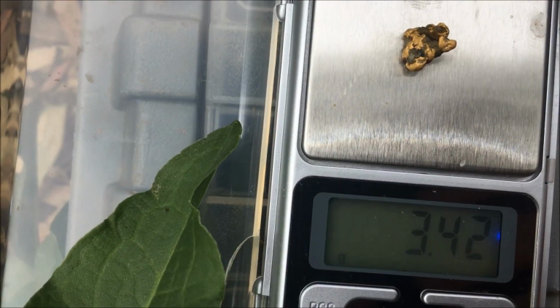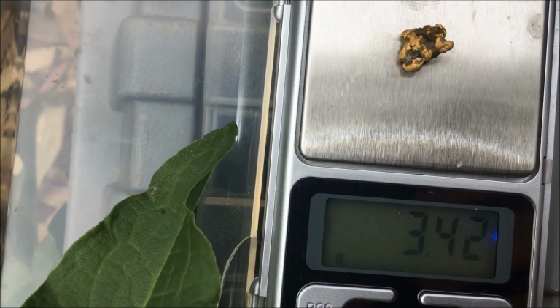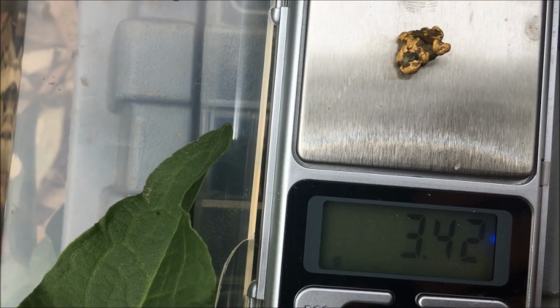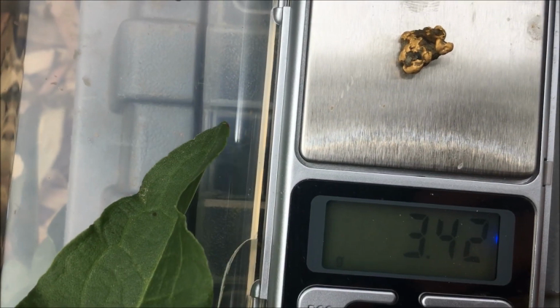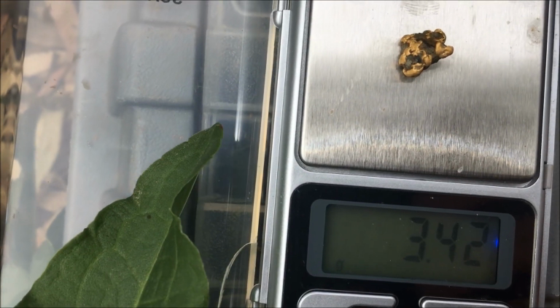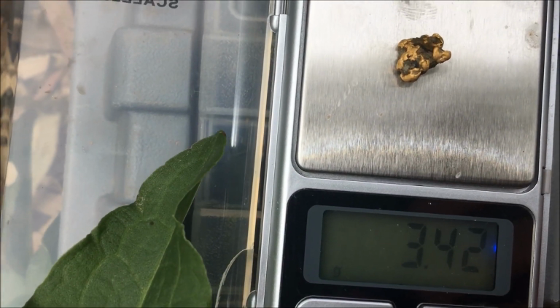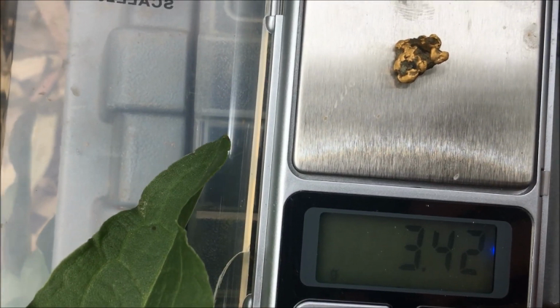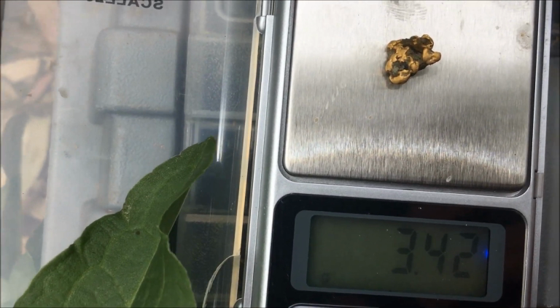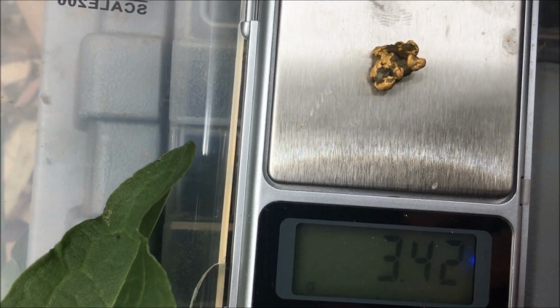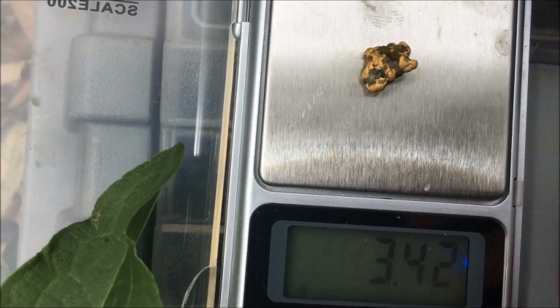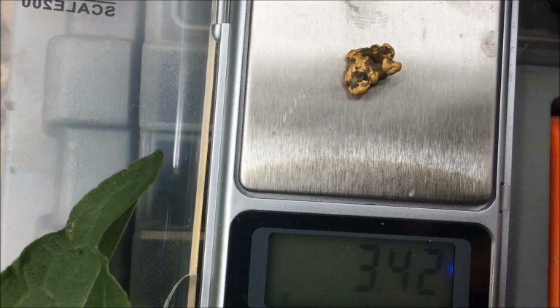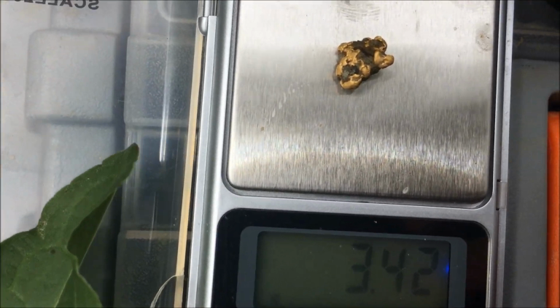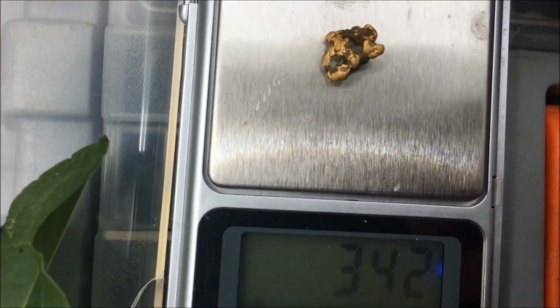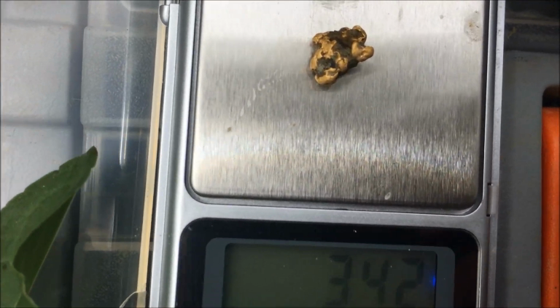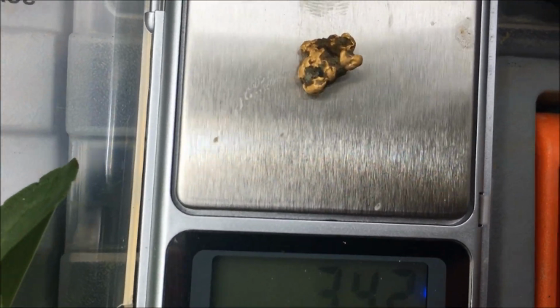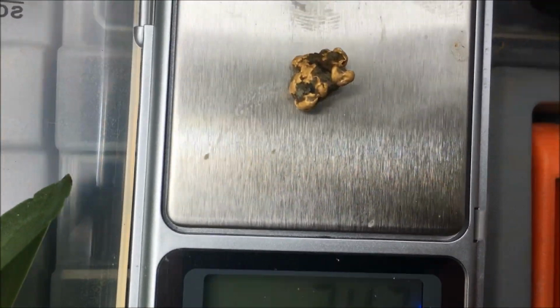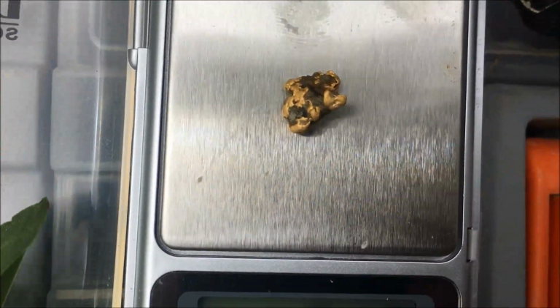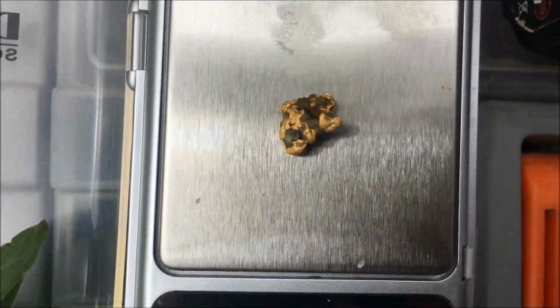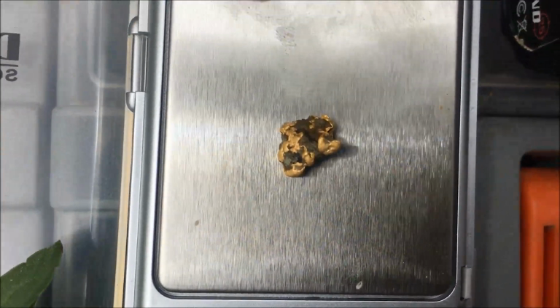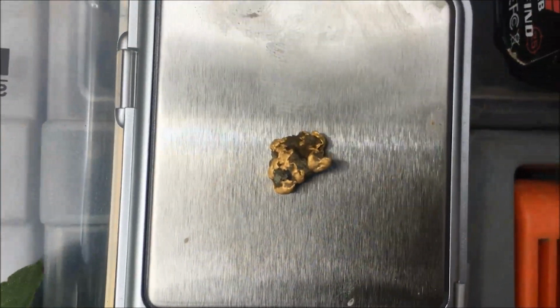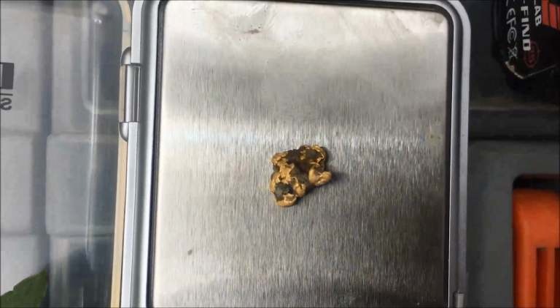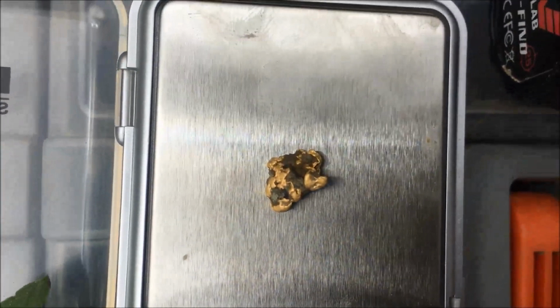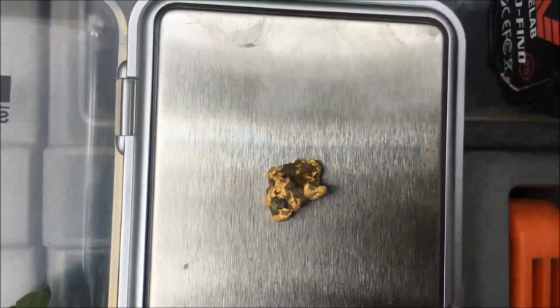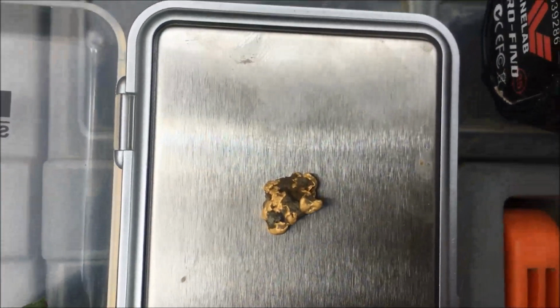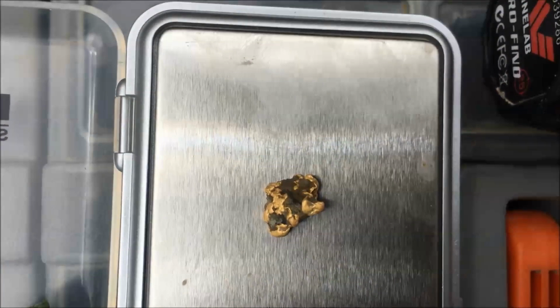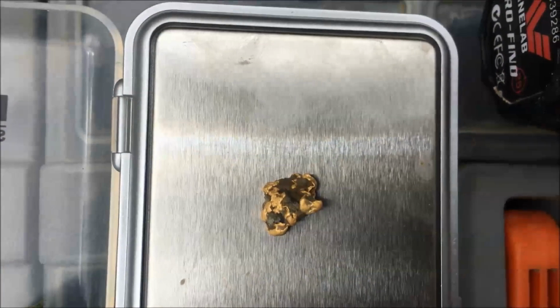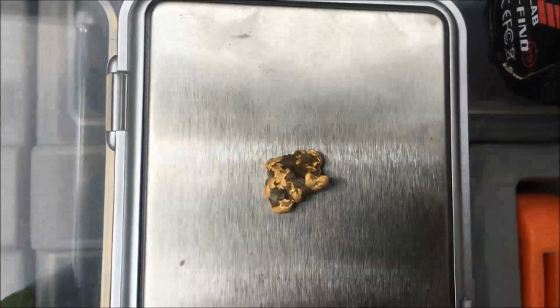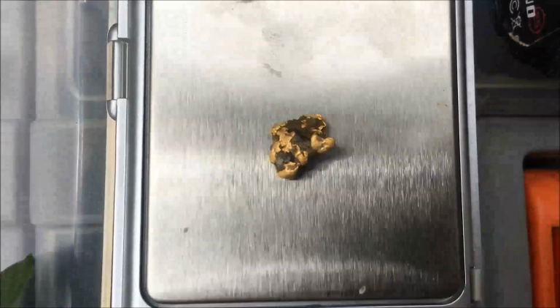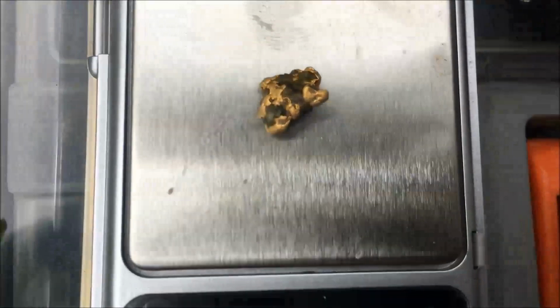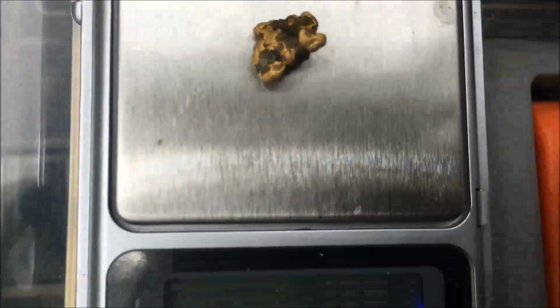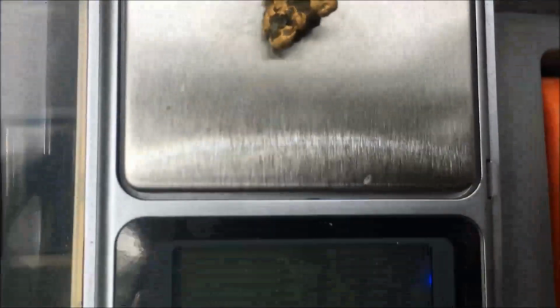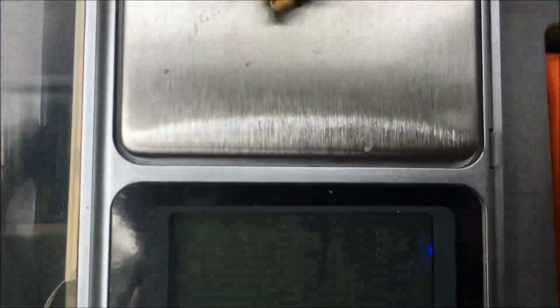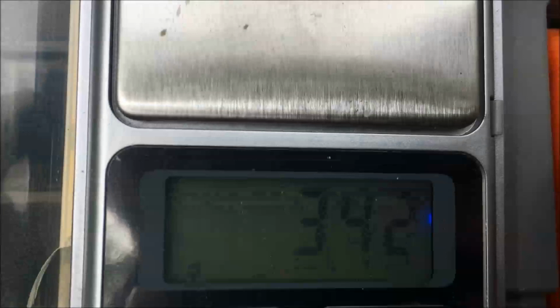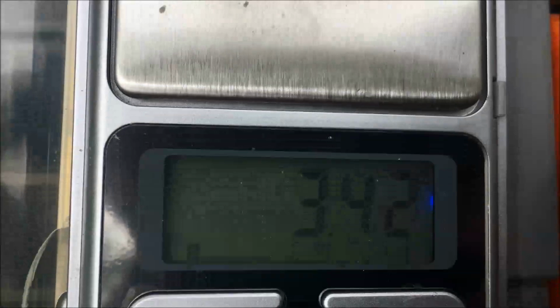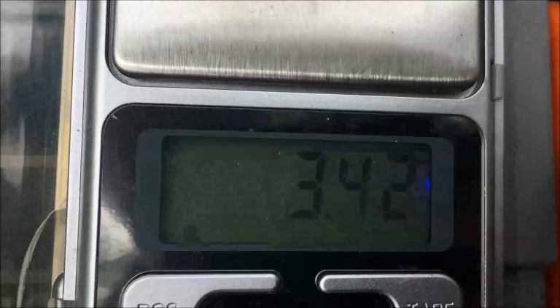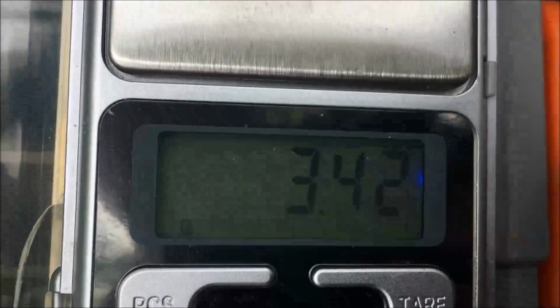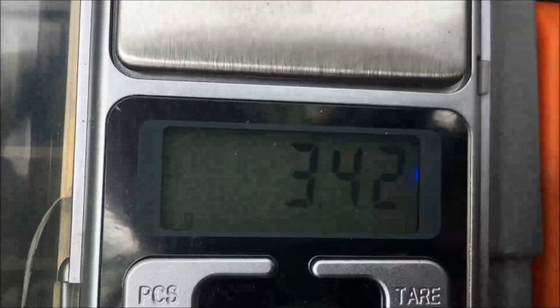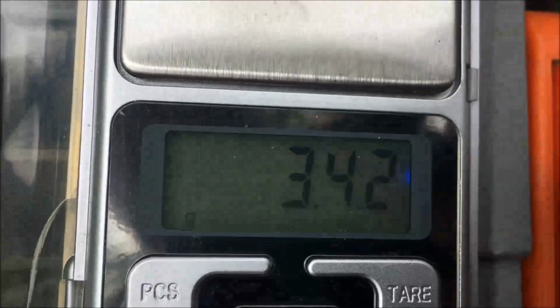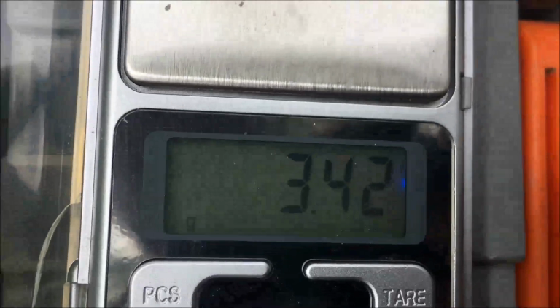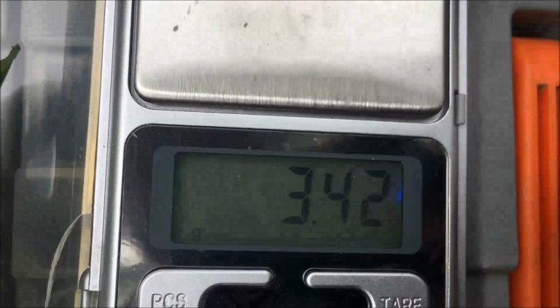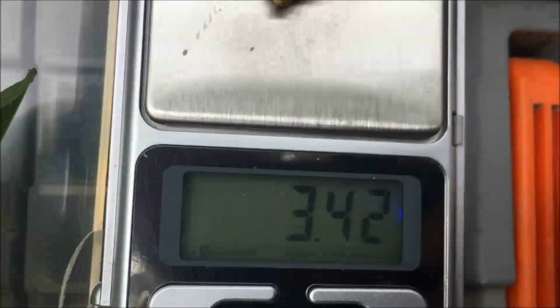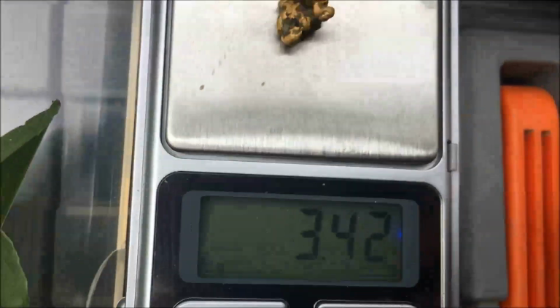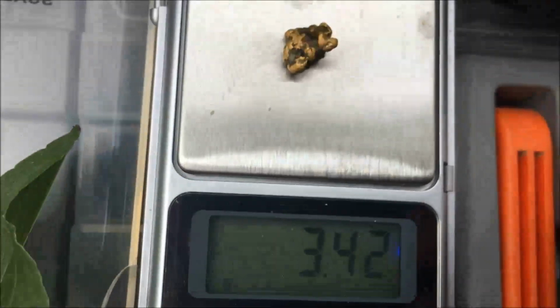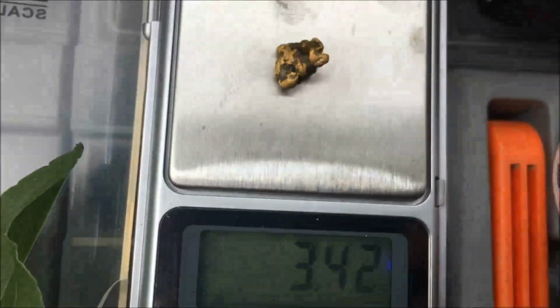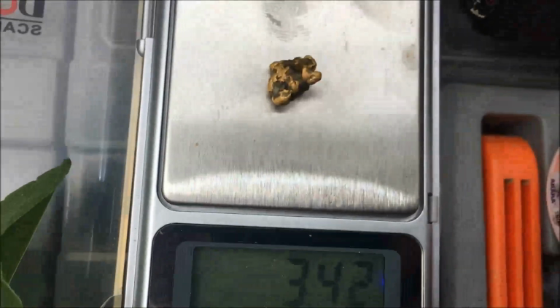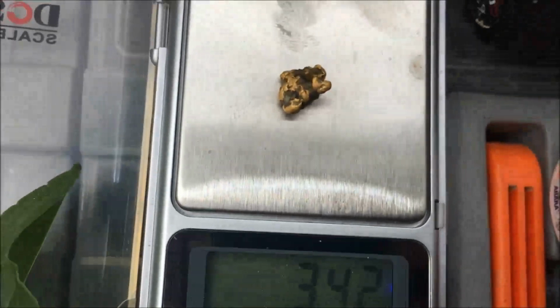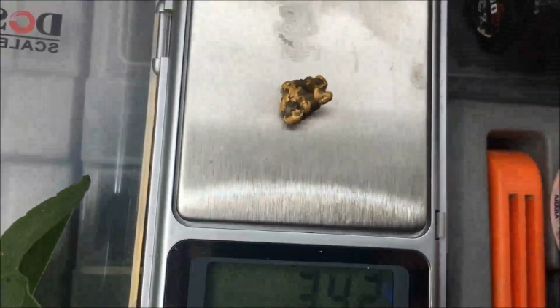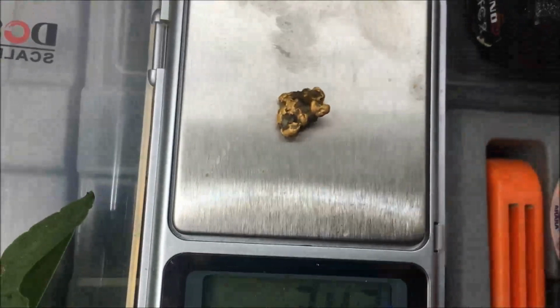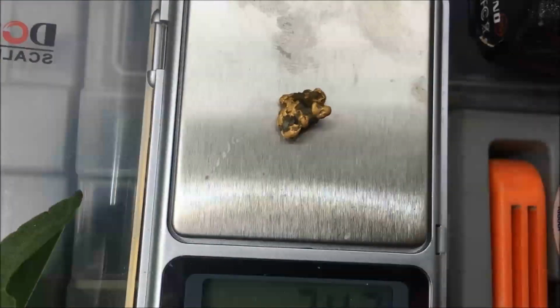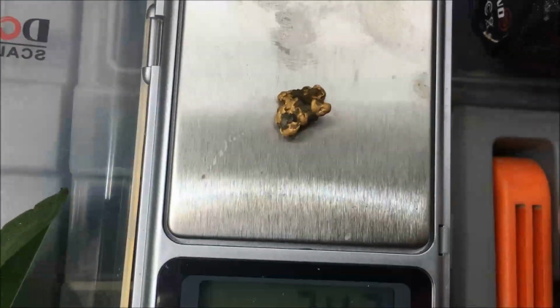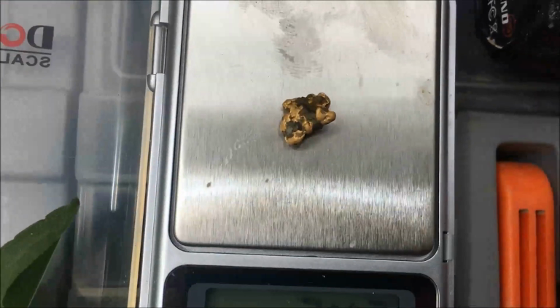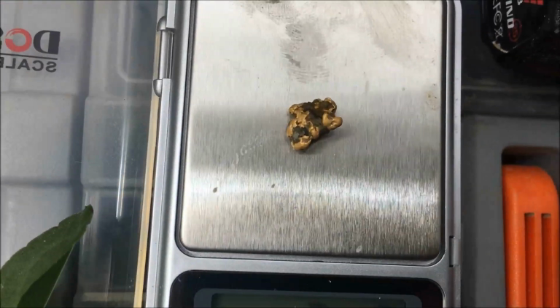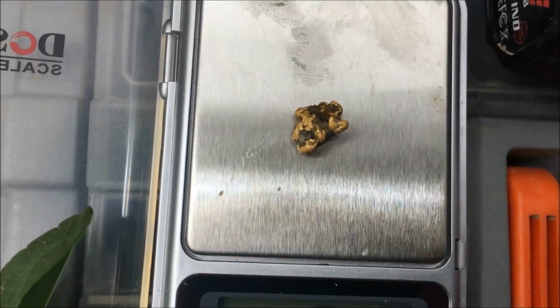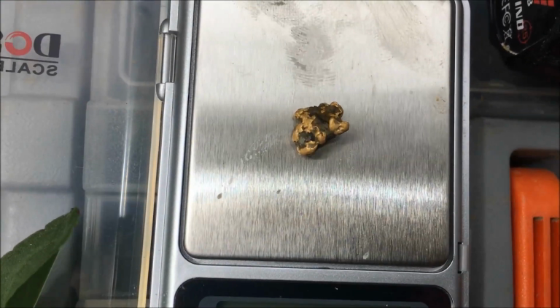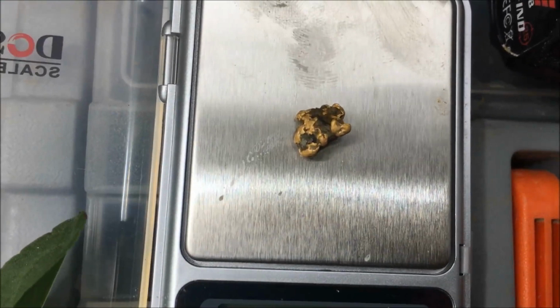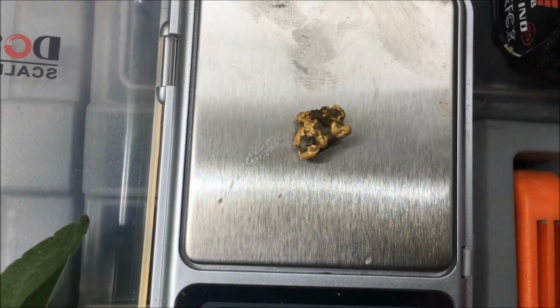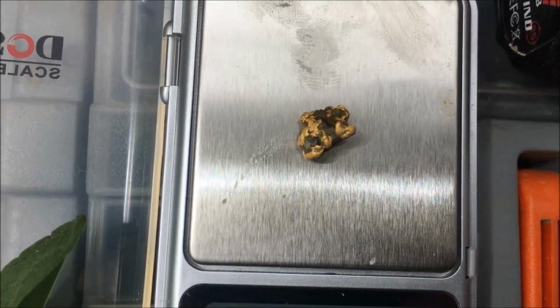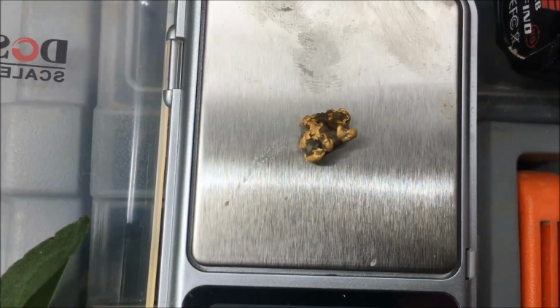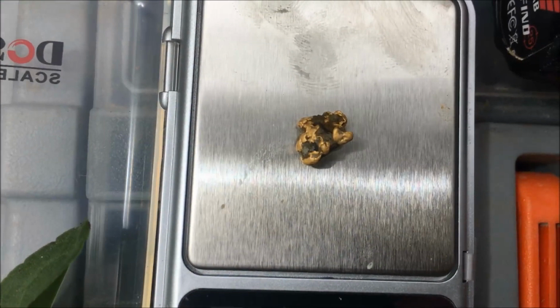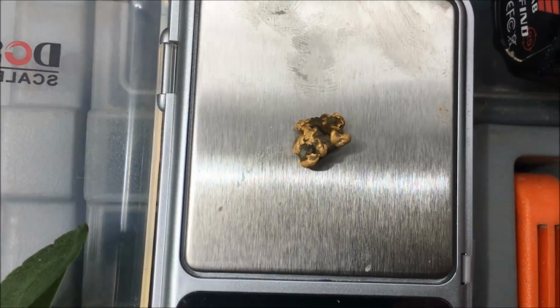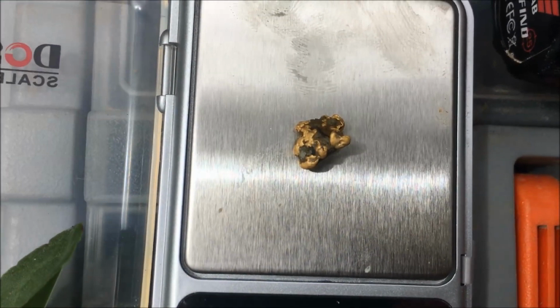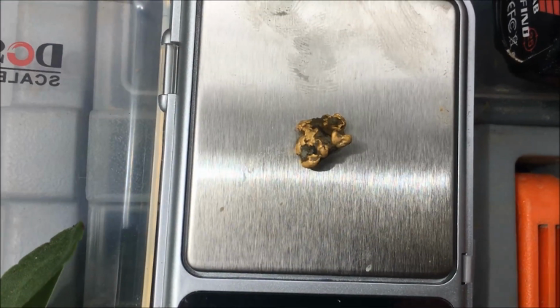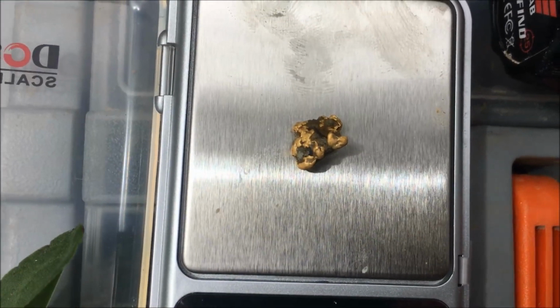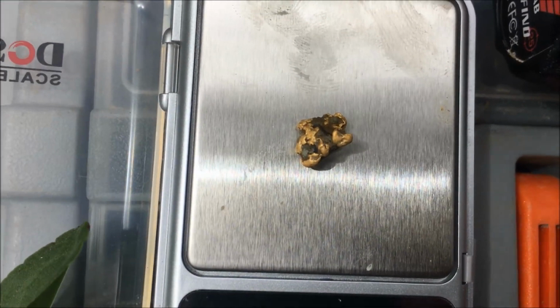Okay, so I got a bit carried away — it's only 3.42 grams. But beautiful still the same.